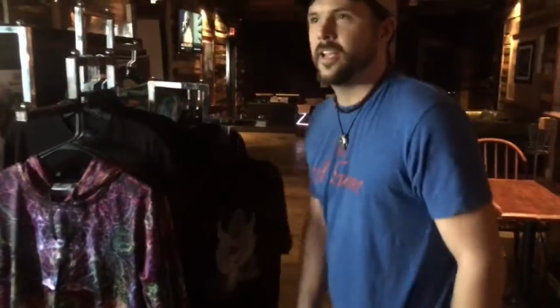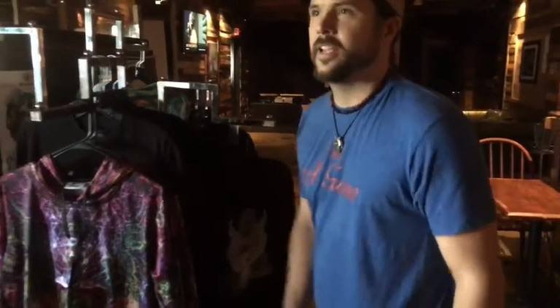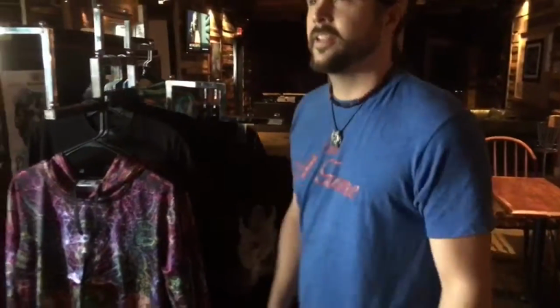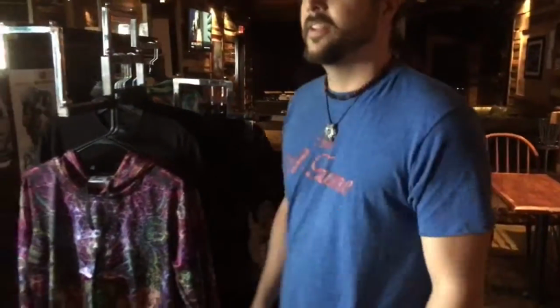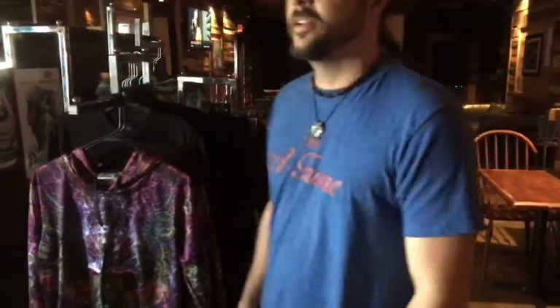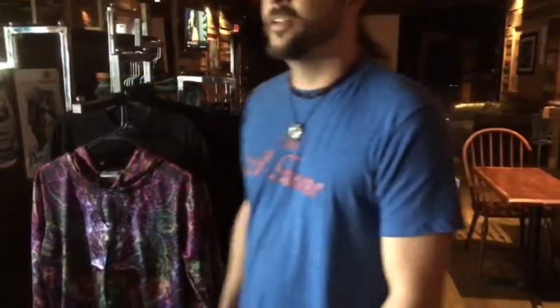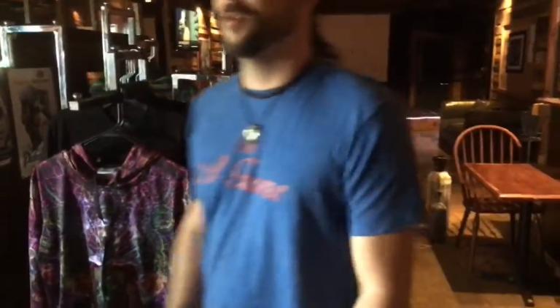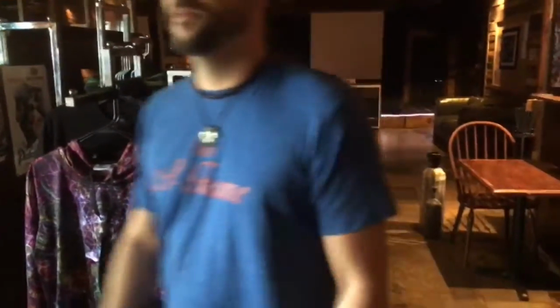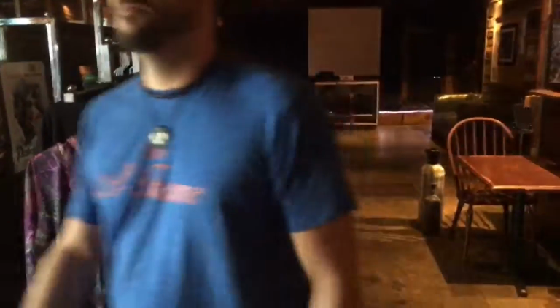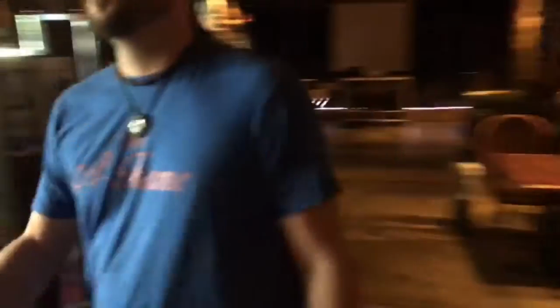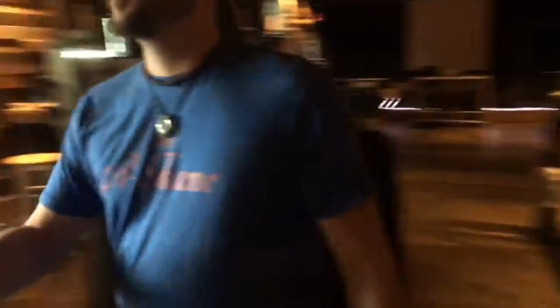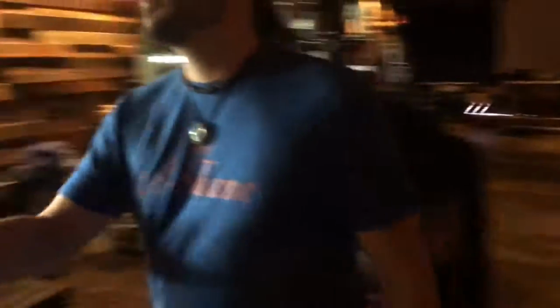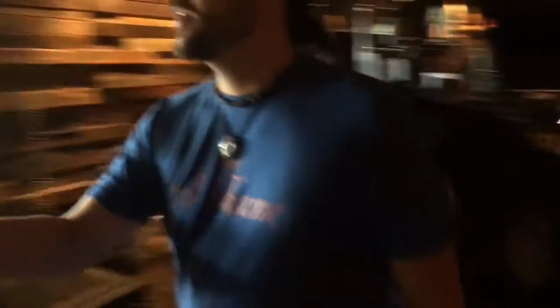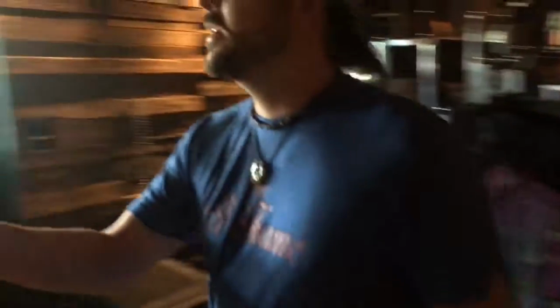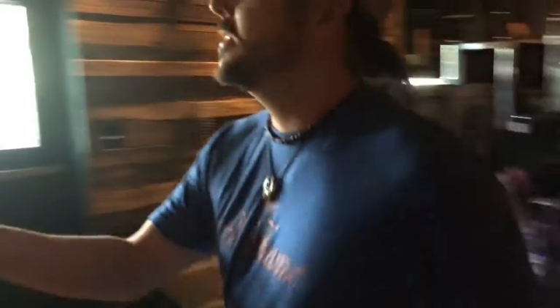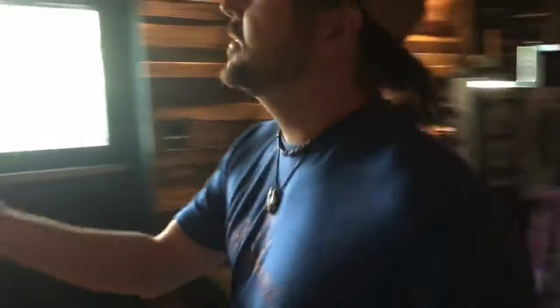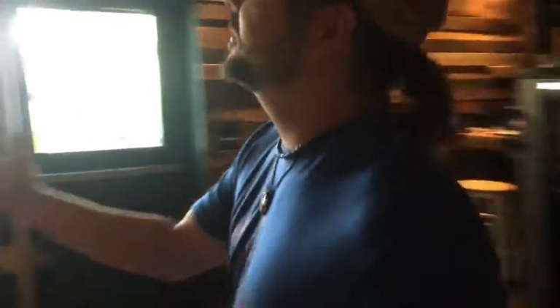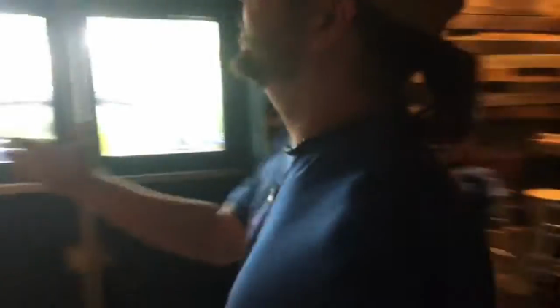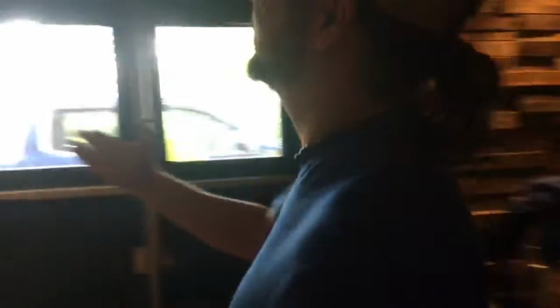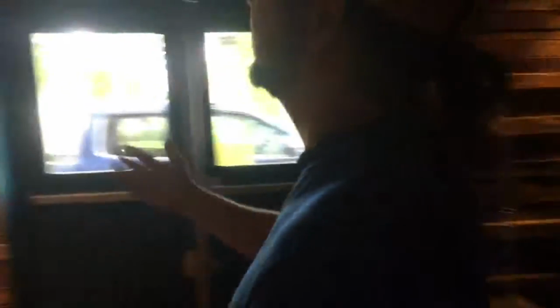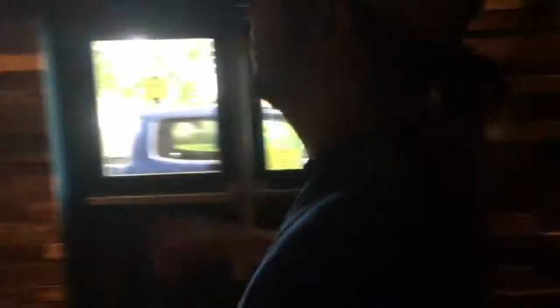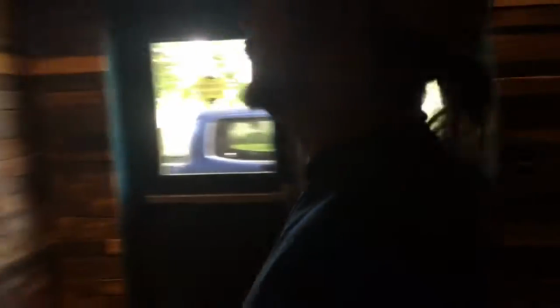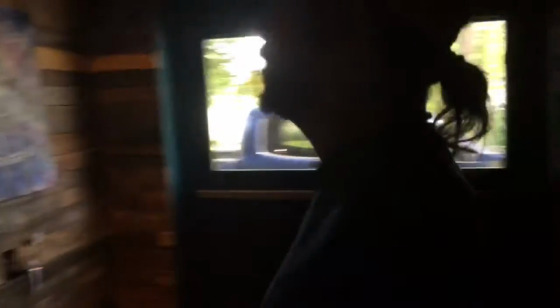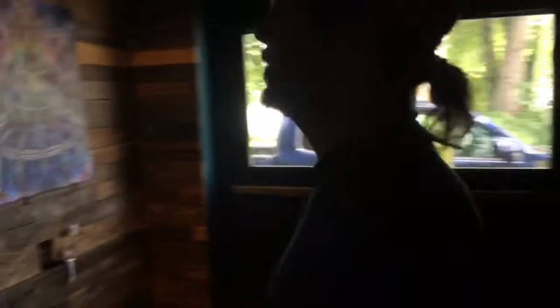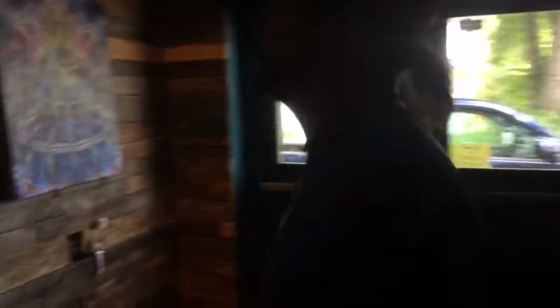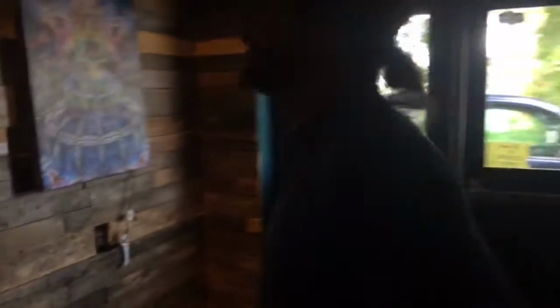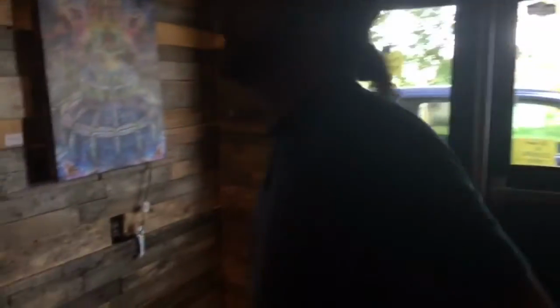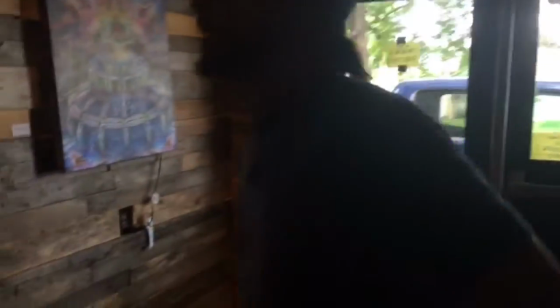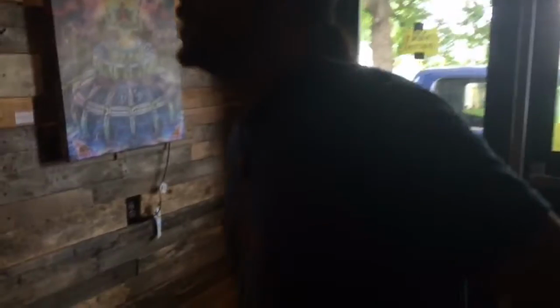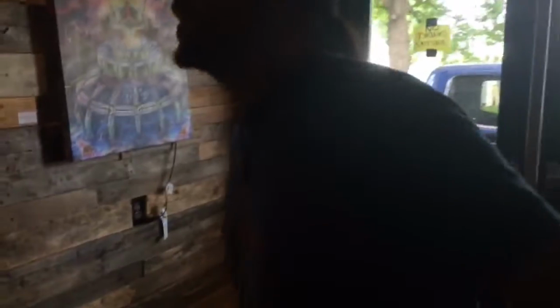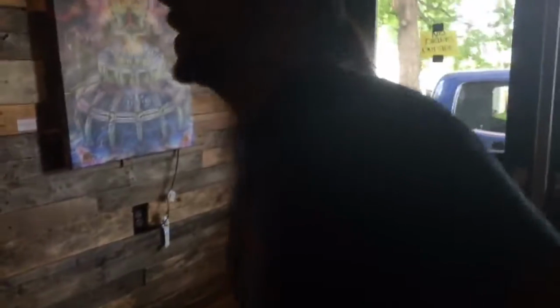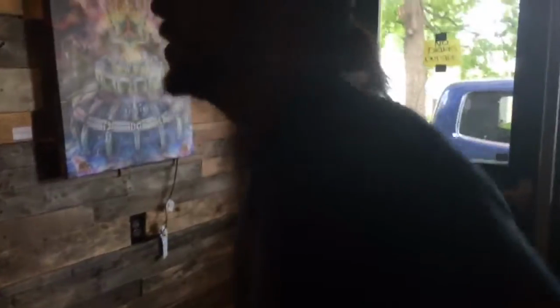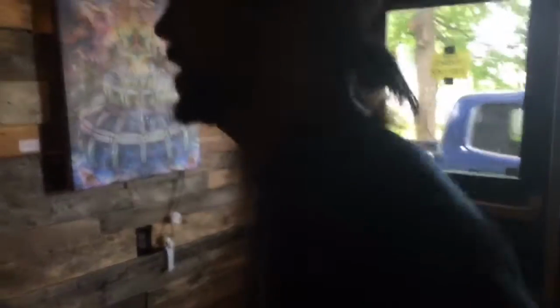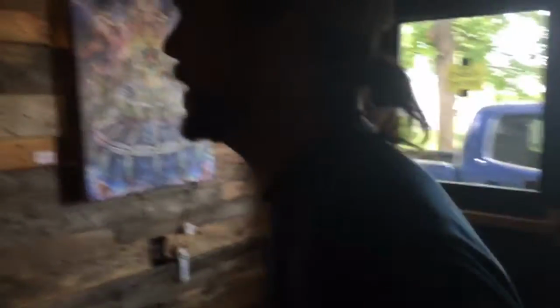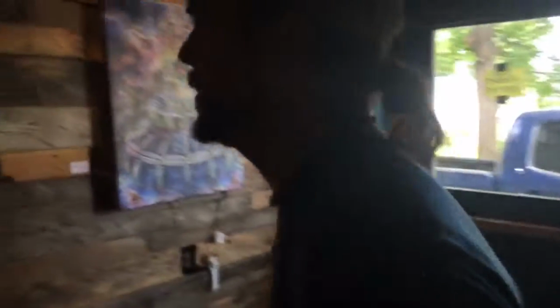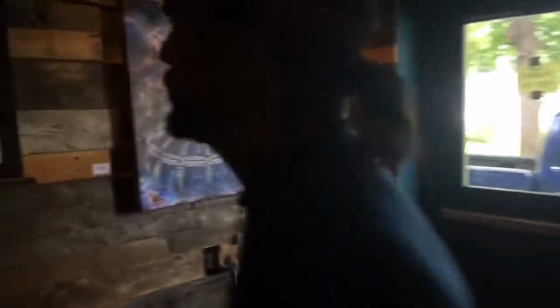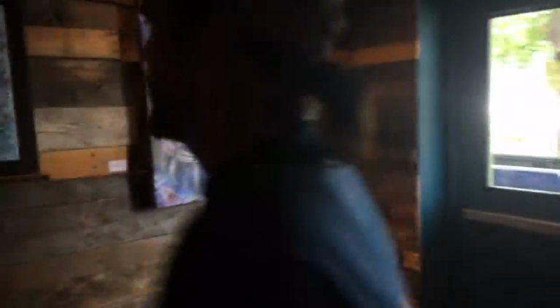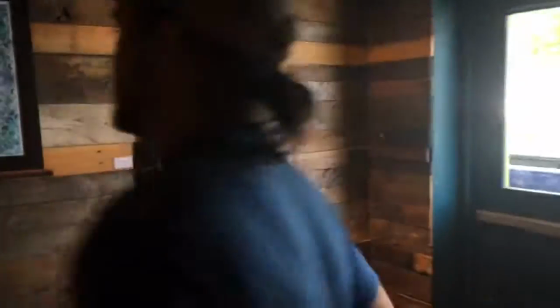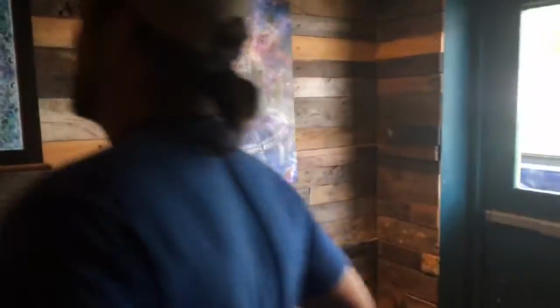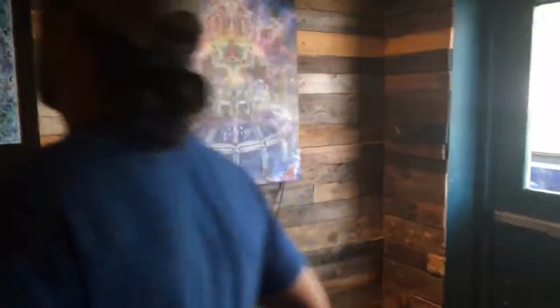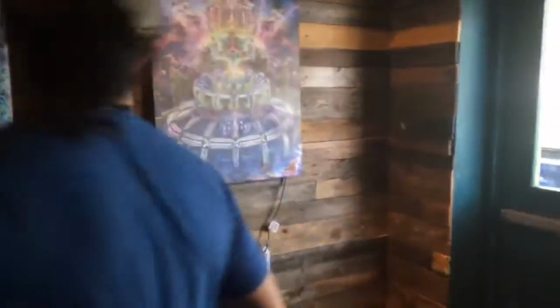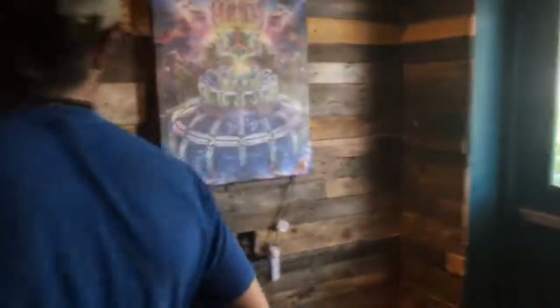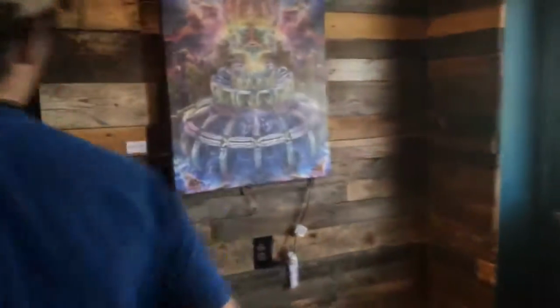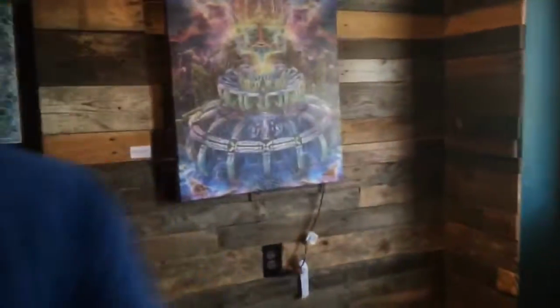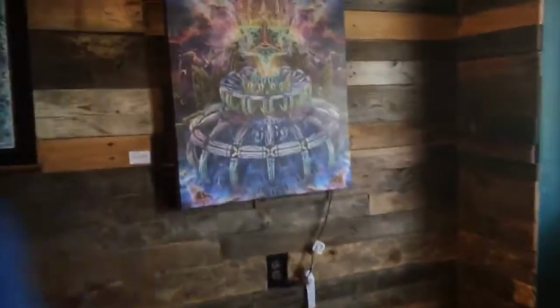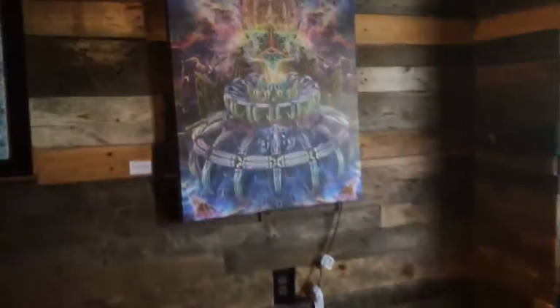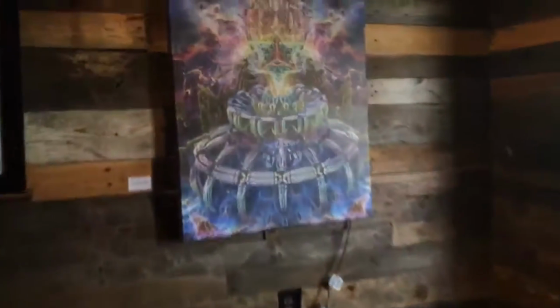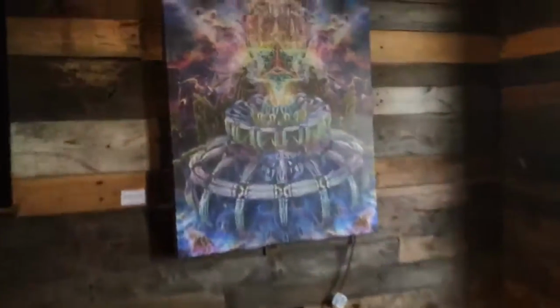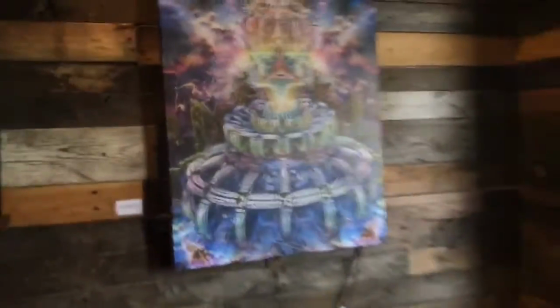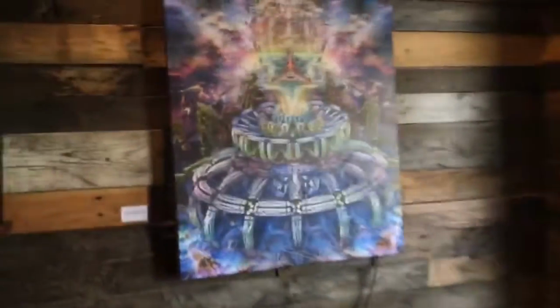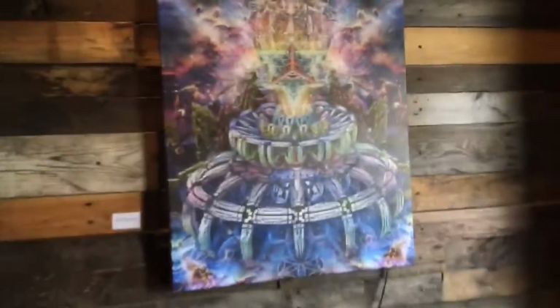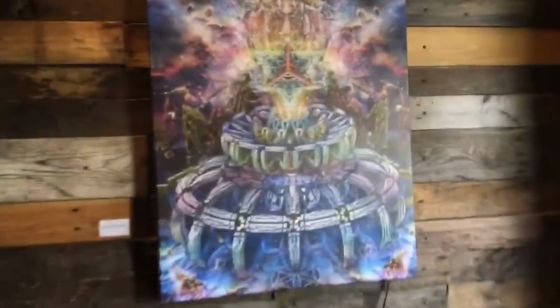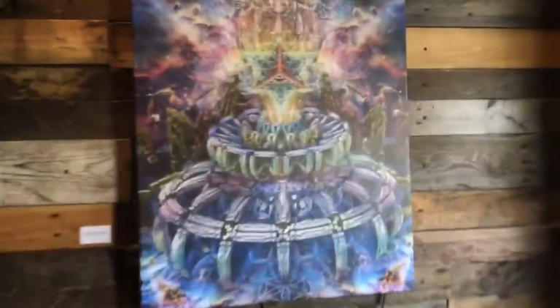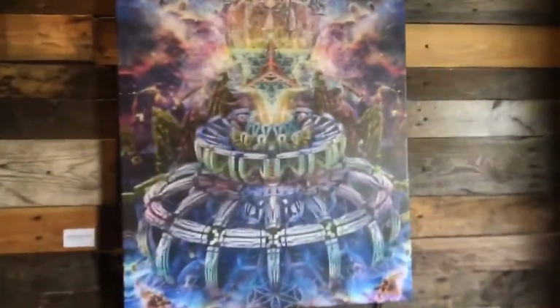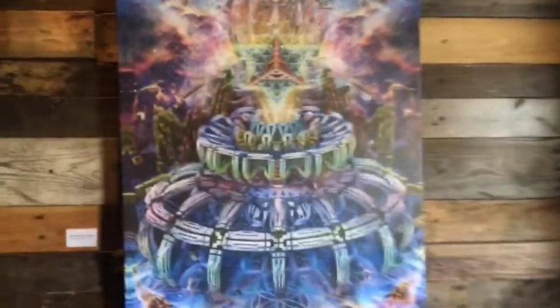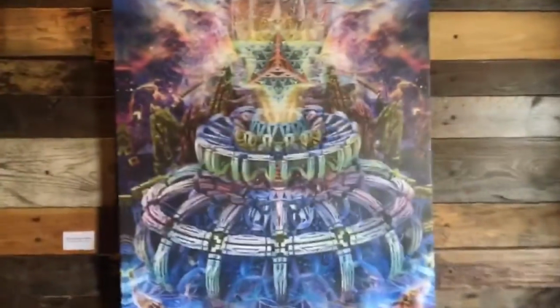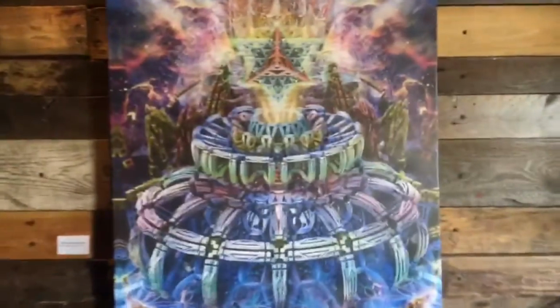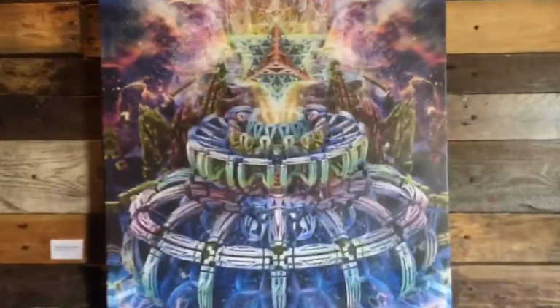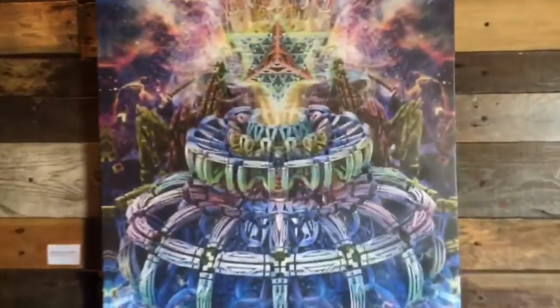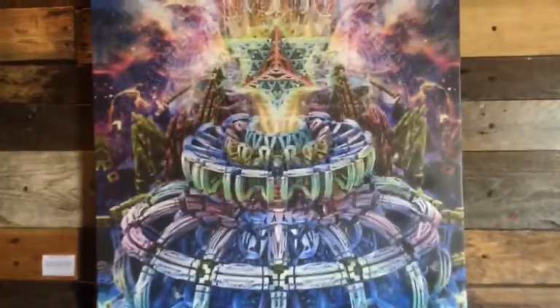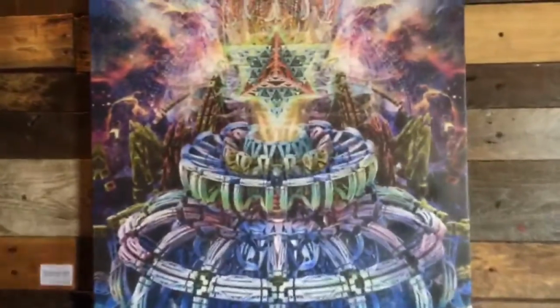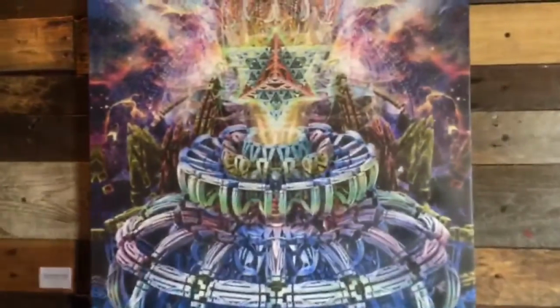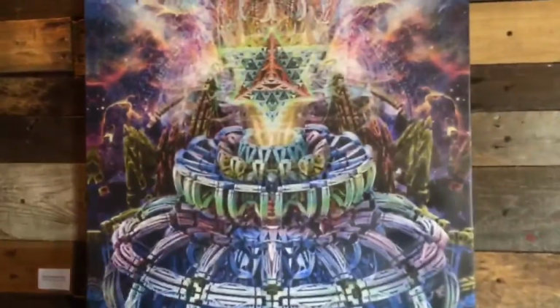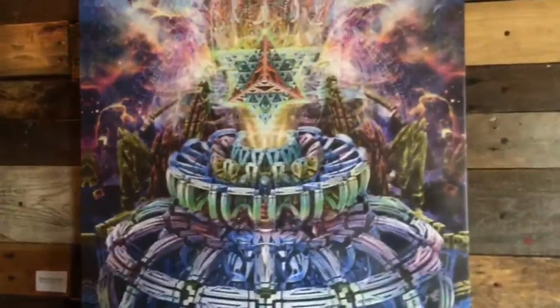And then a little bit more over here. We'd love for people to come down and check out his work, since we're going to have it up for at least two more weeks.